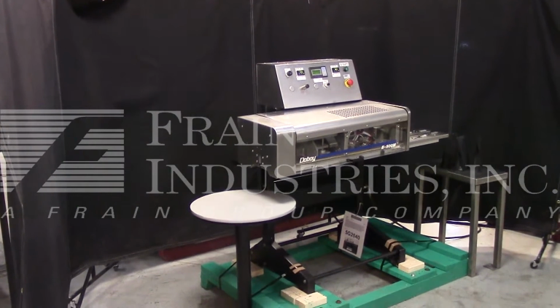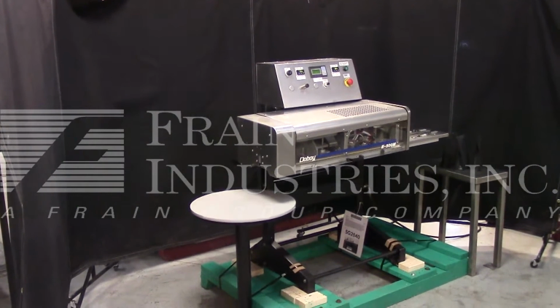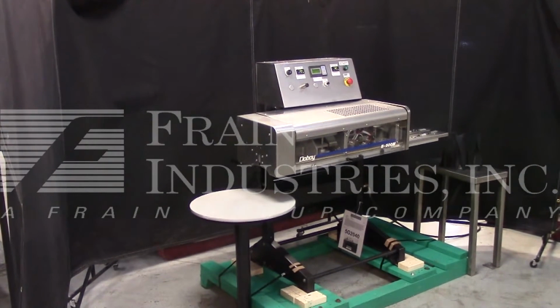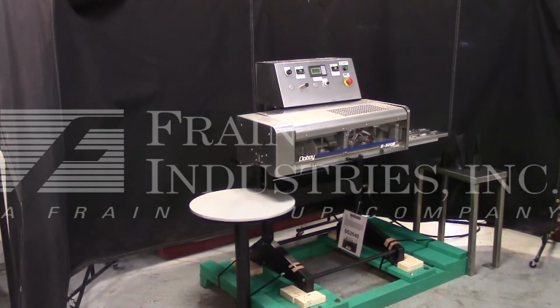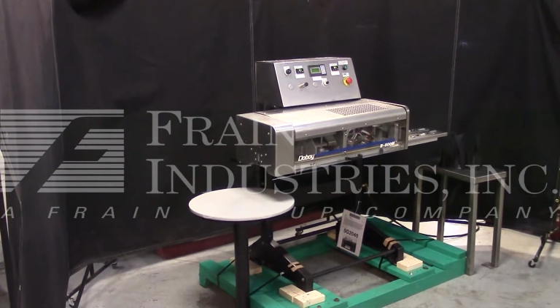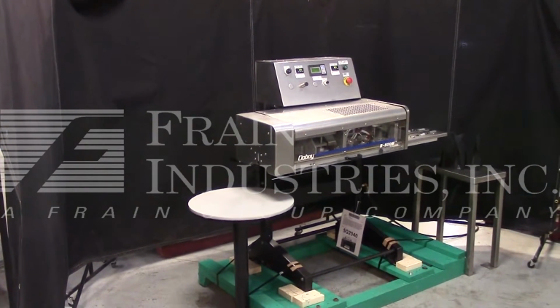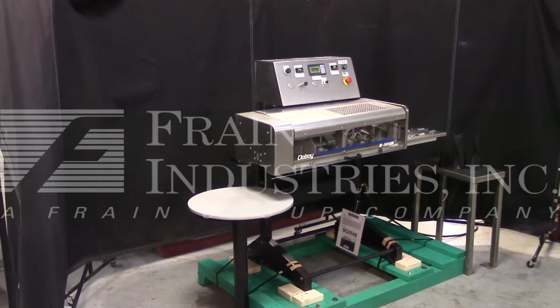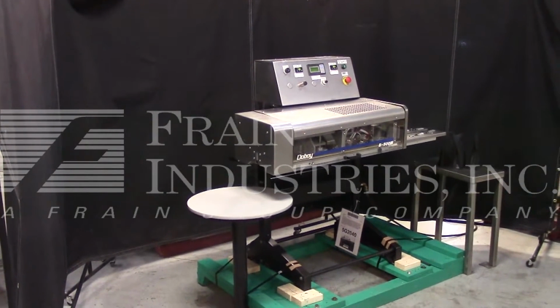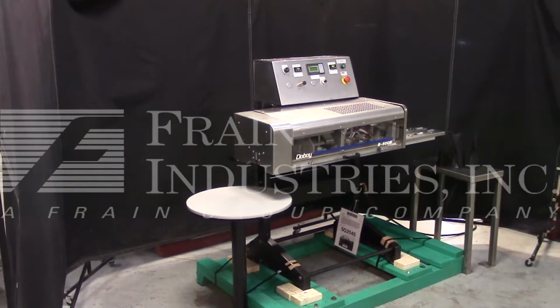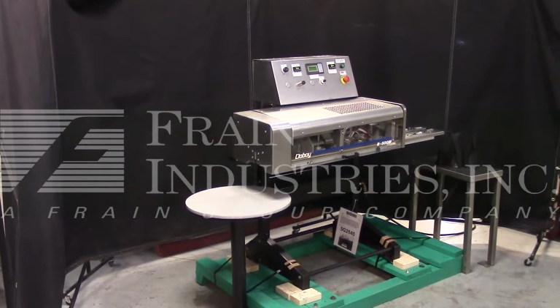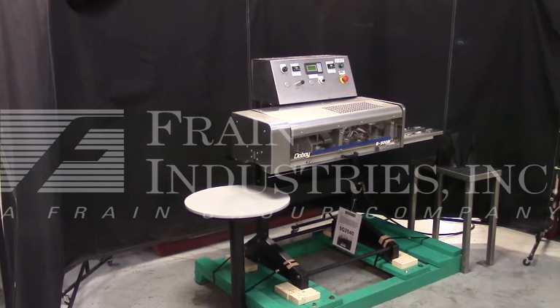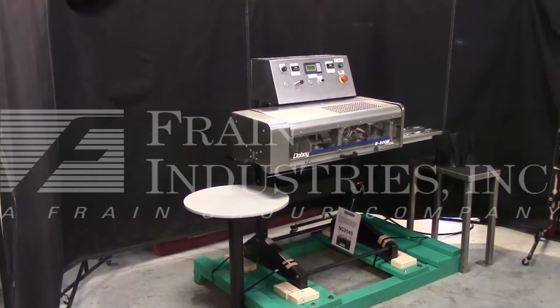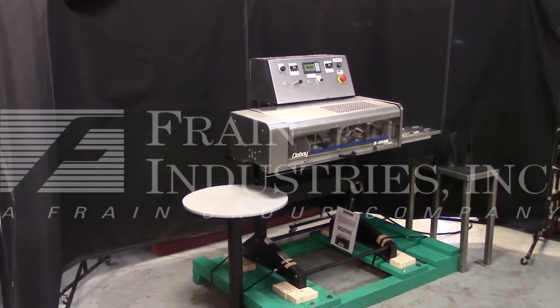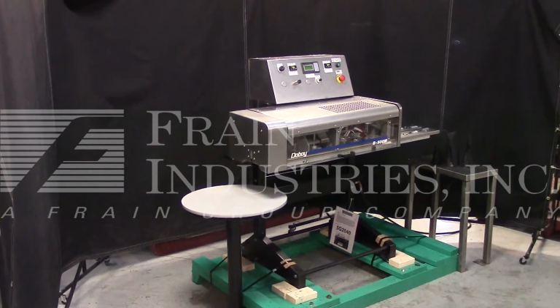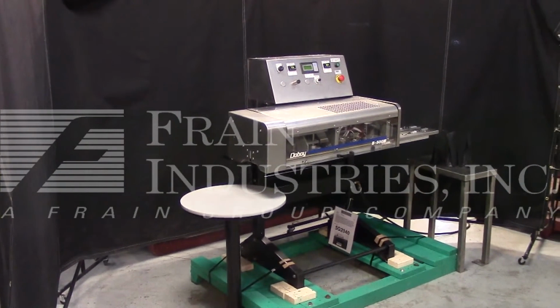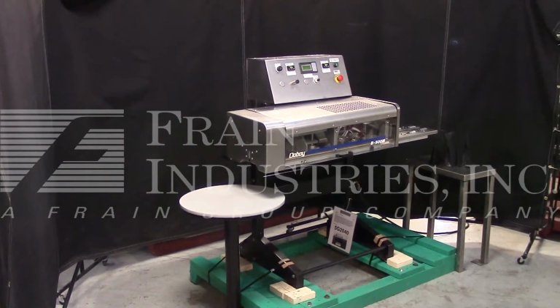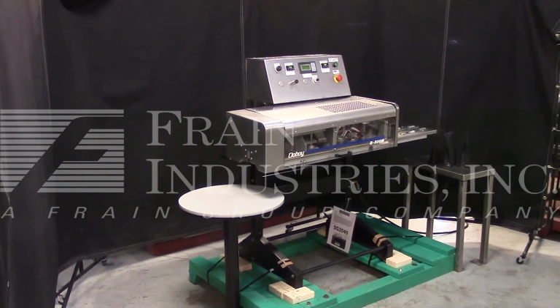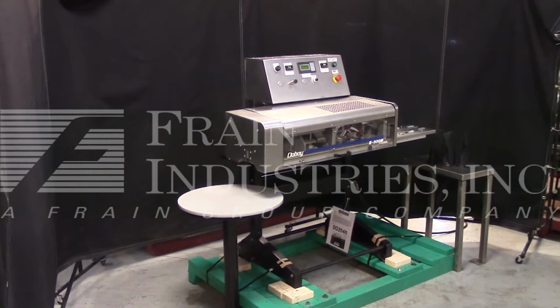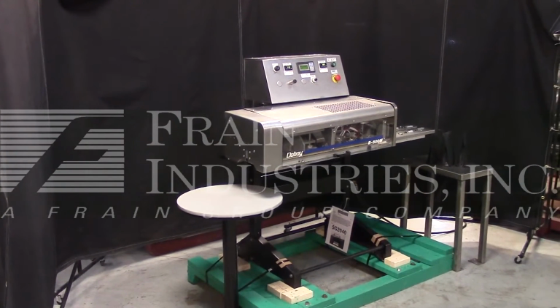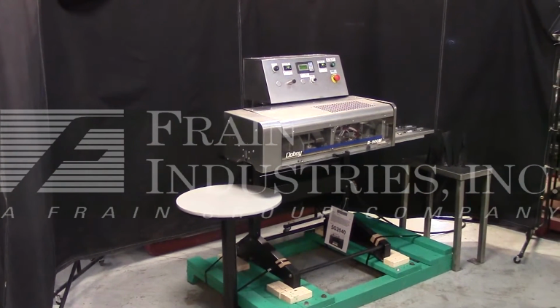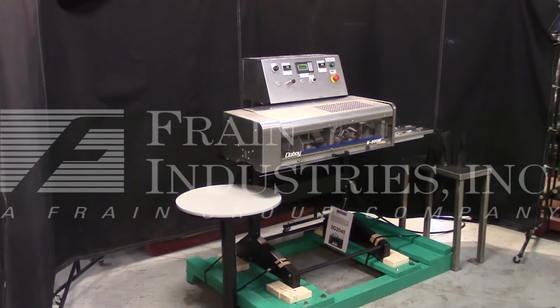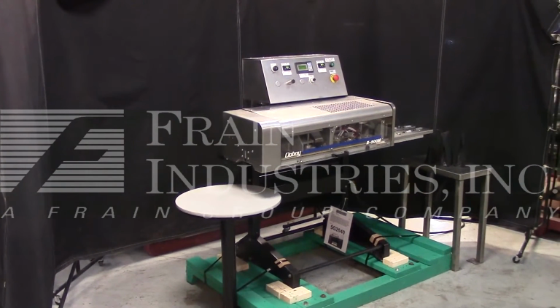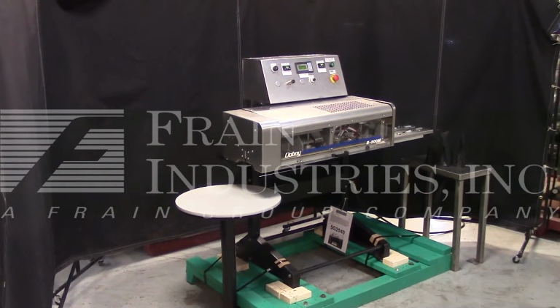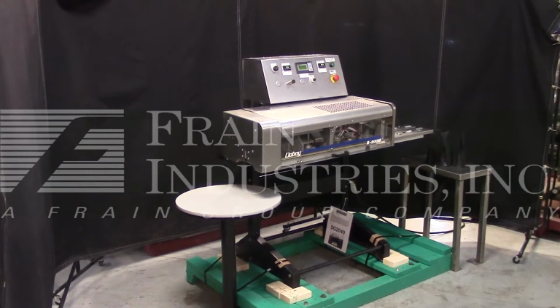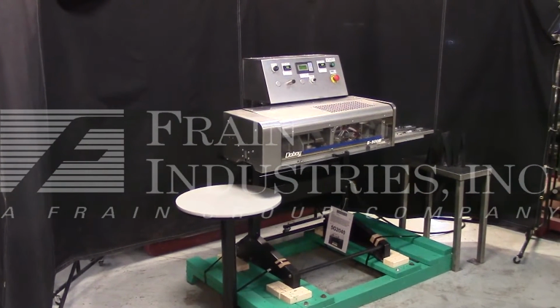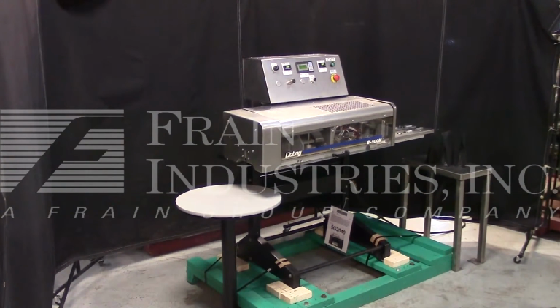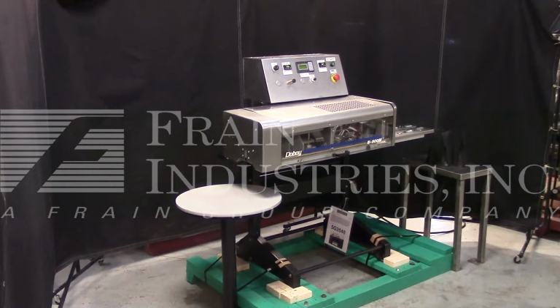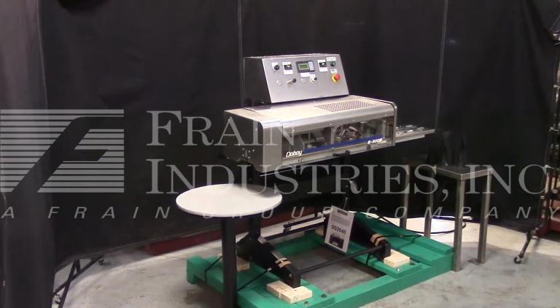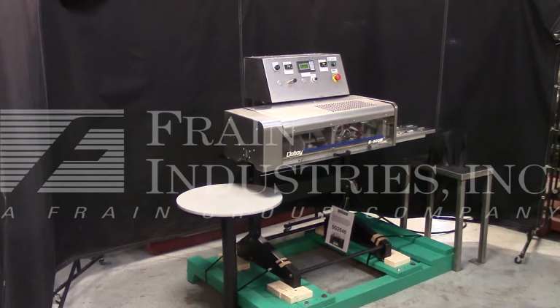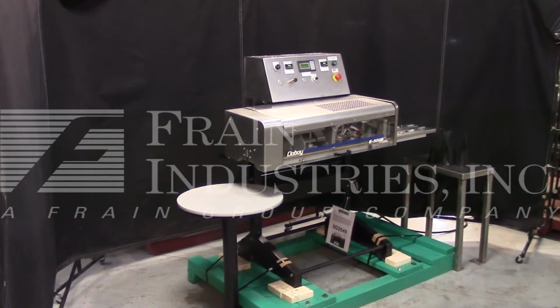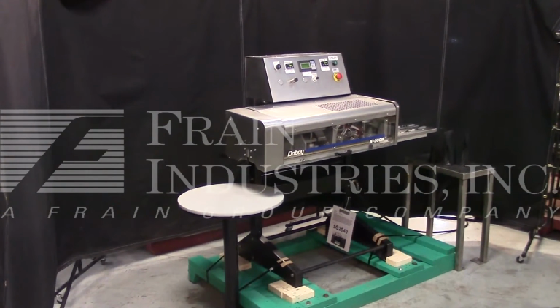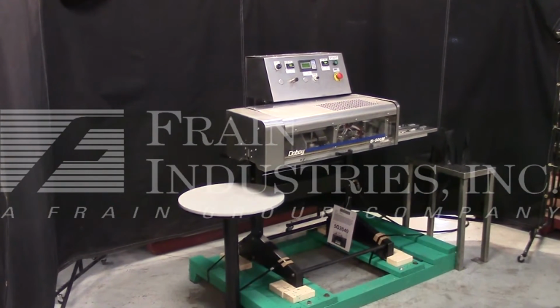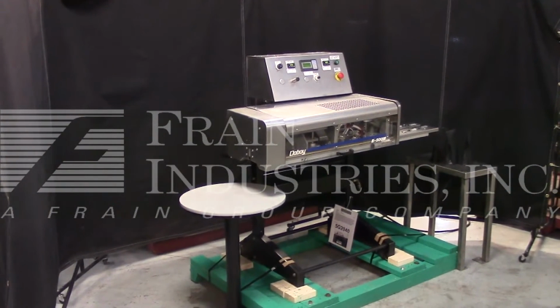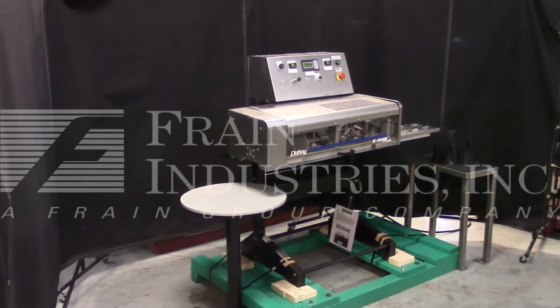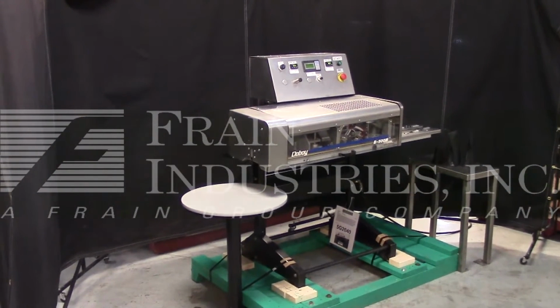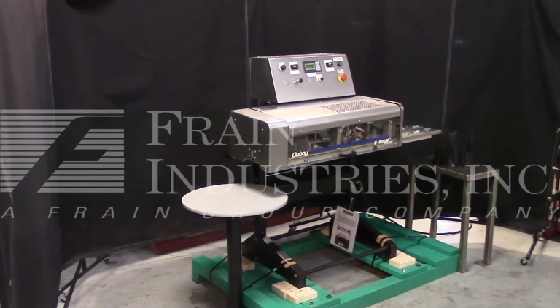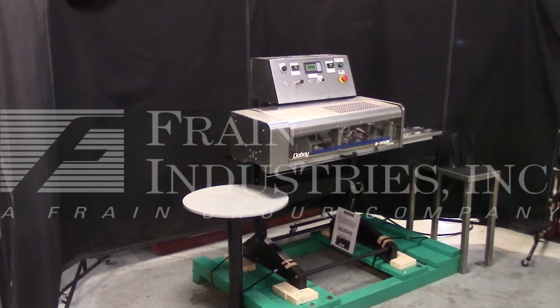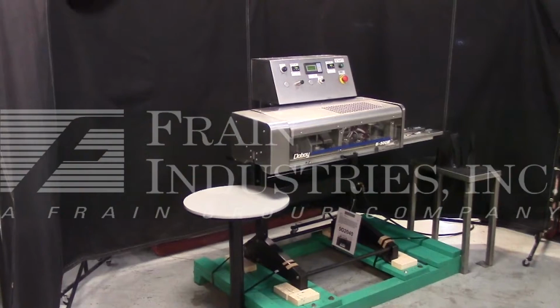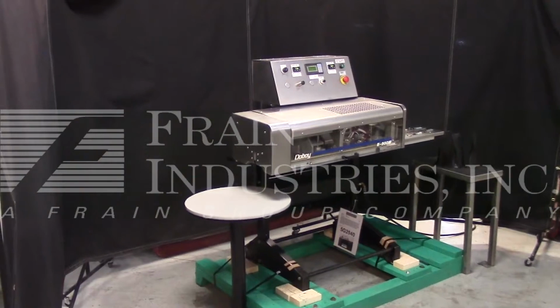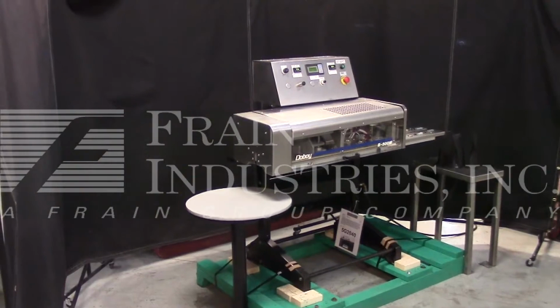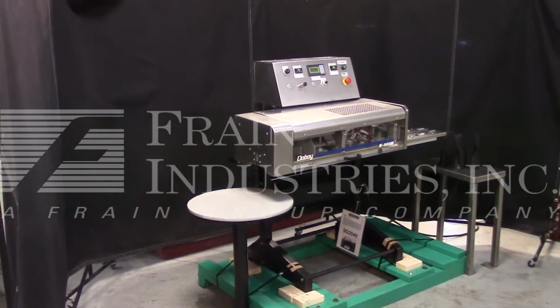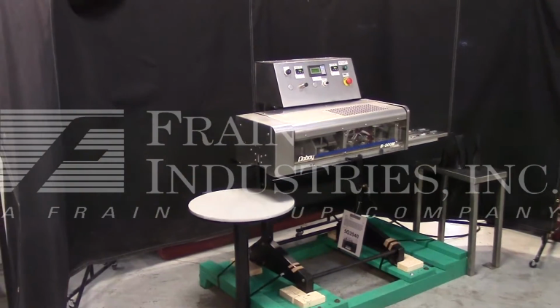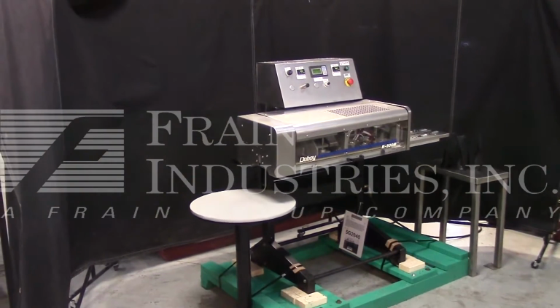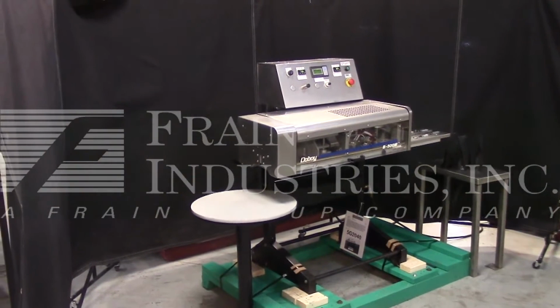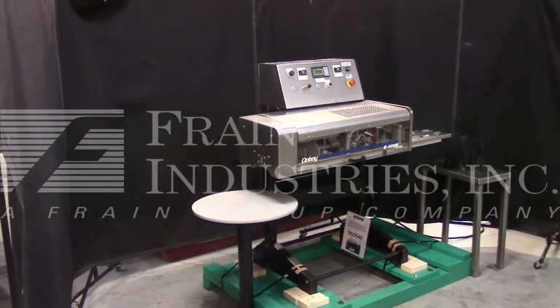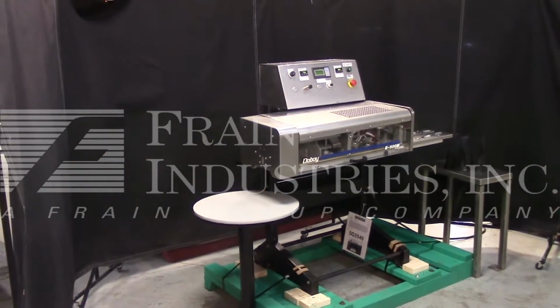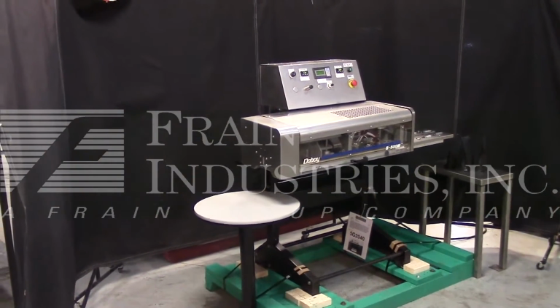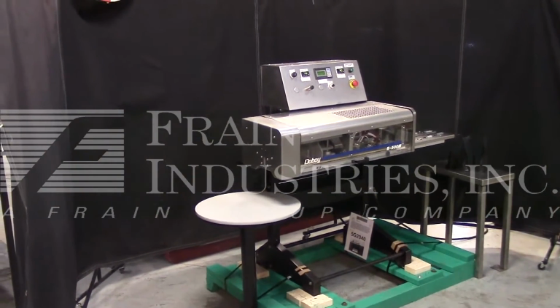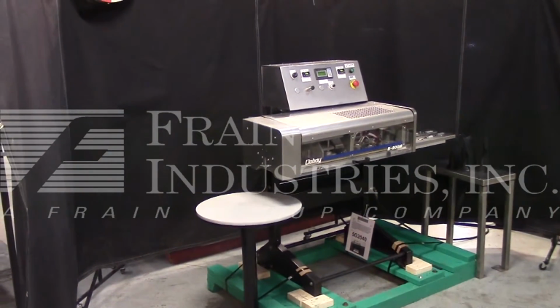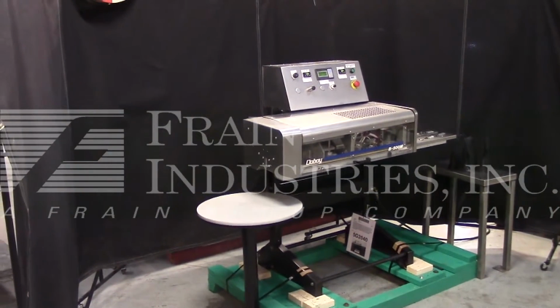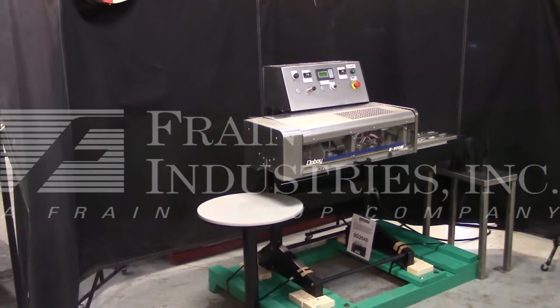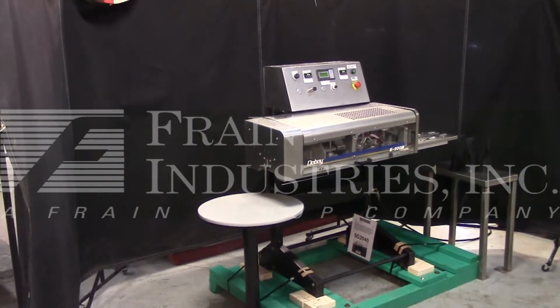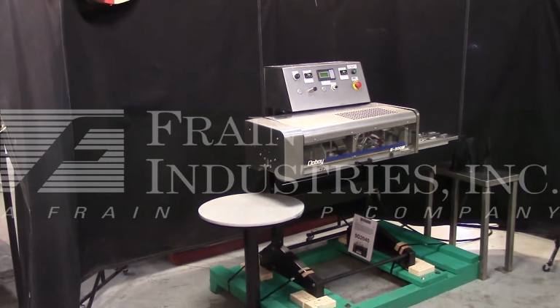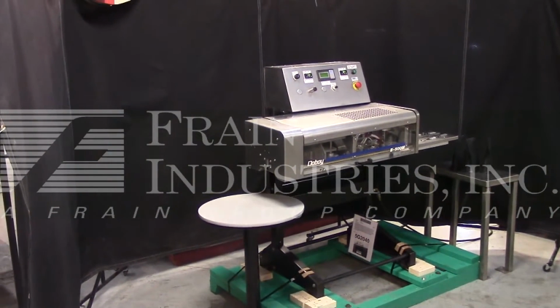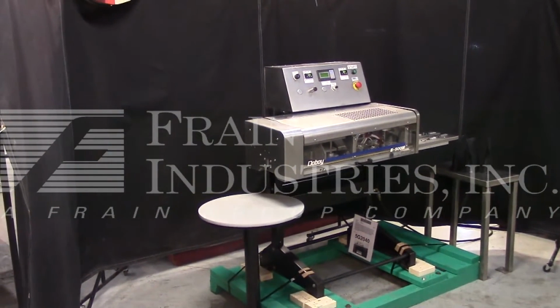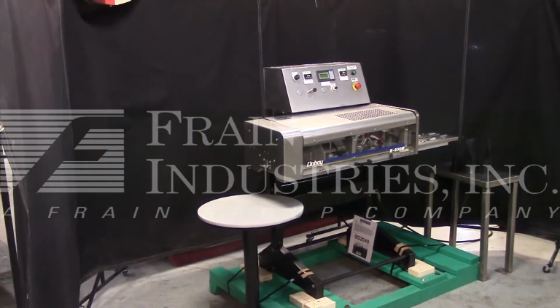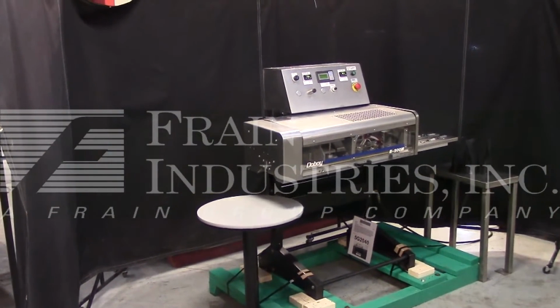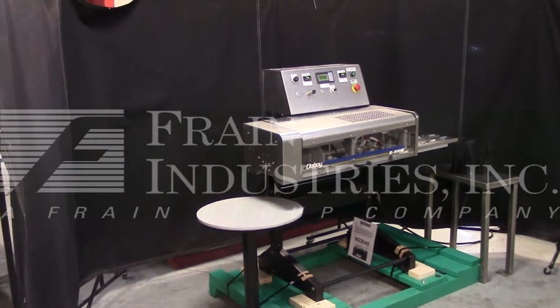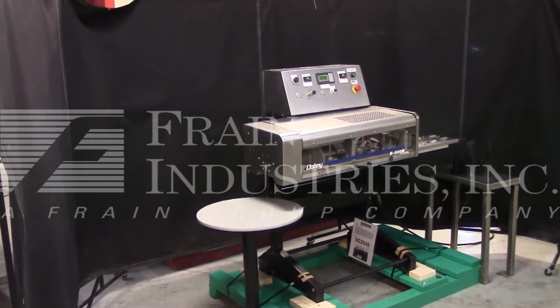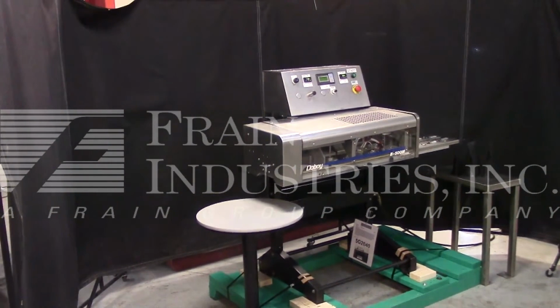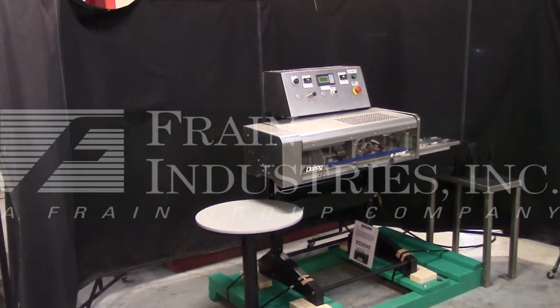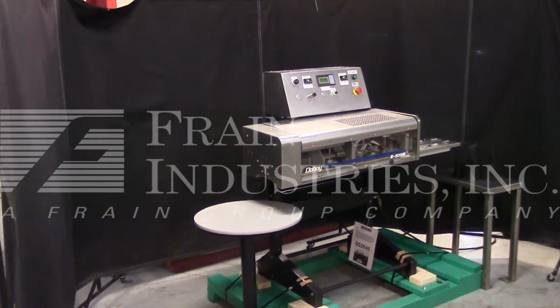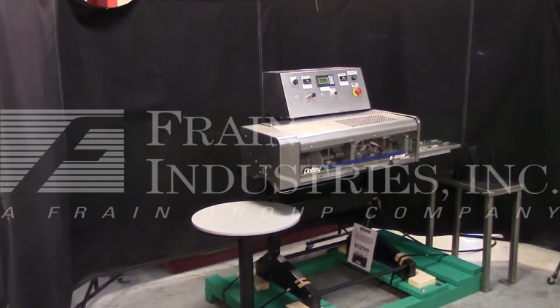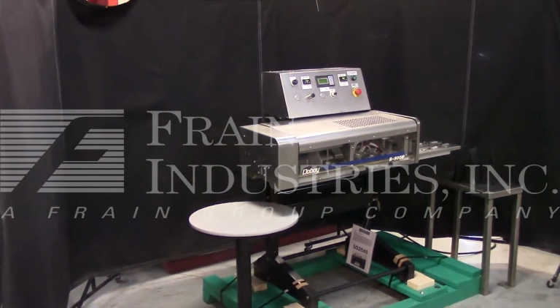We recommend a field service technician to assist you with the start-up and training on the machine. Please contact our field service manager to meet your field service requirements.